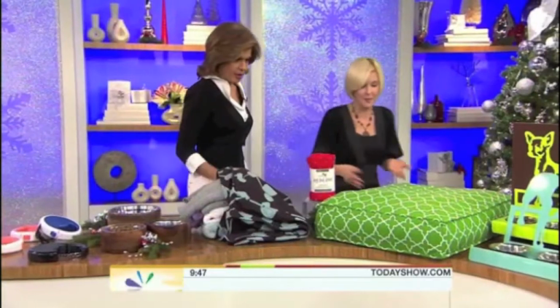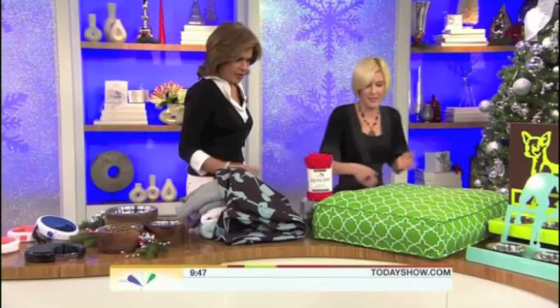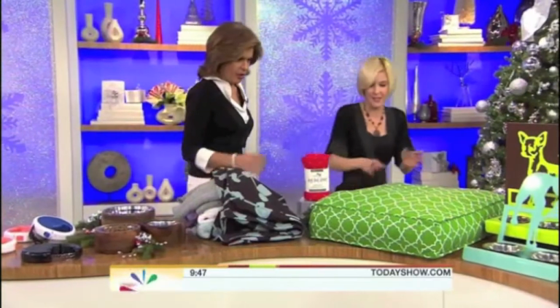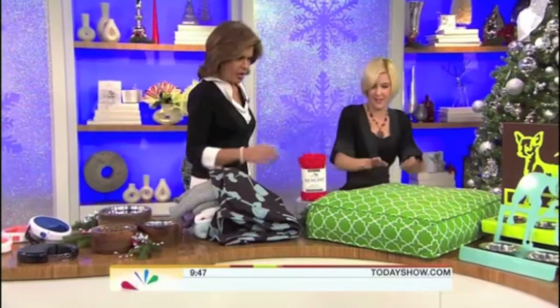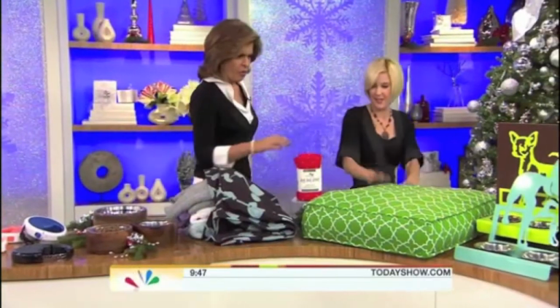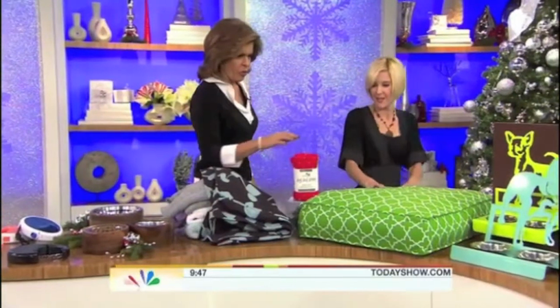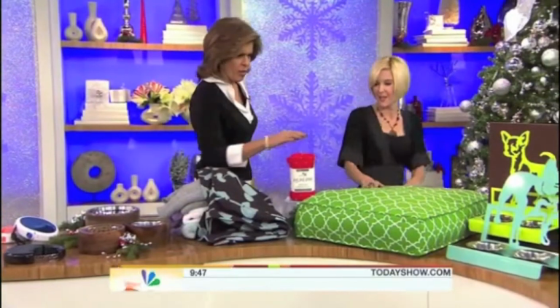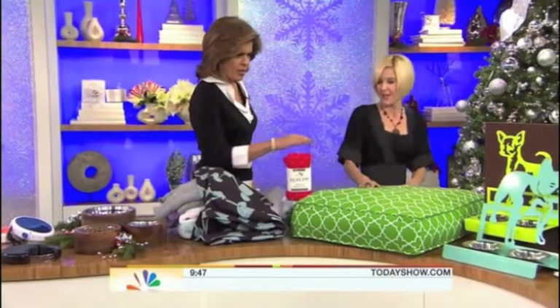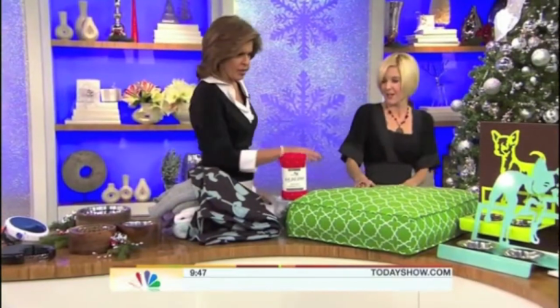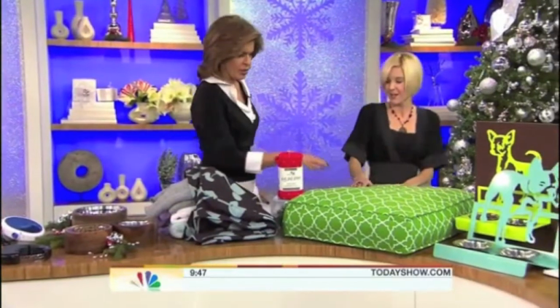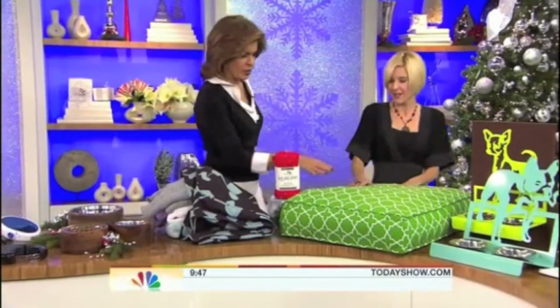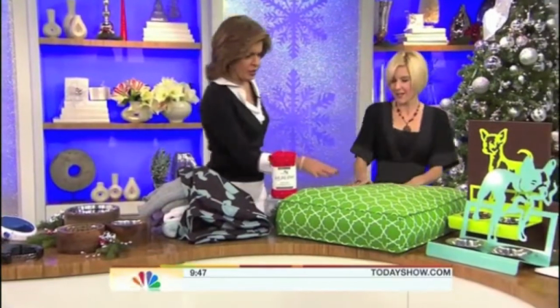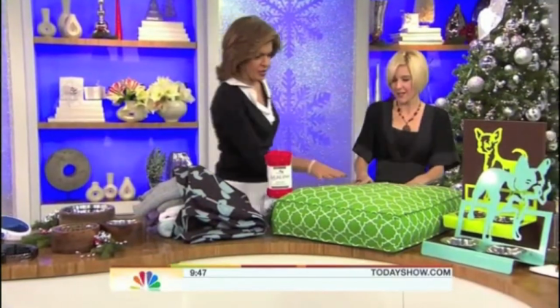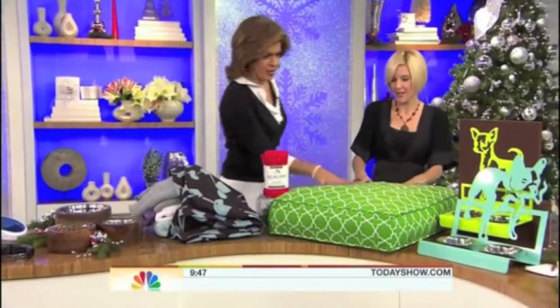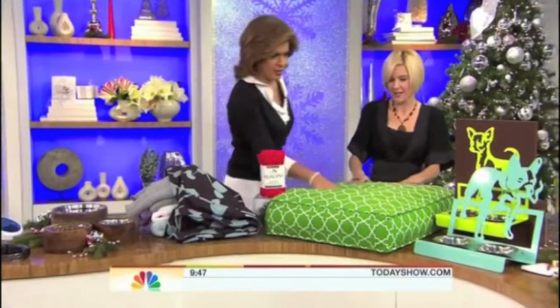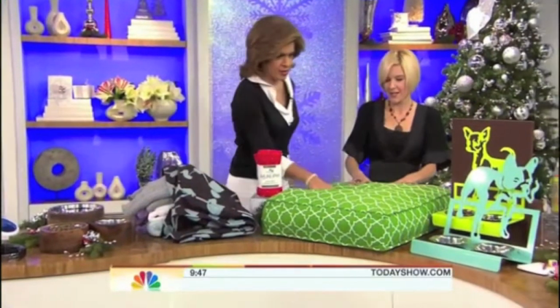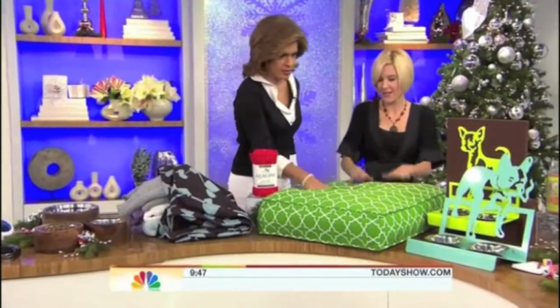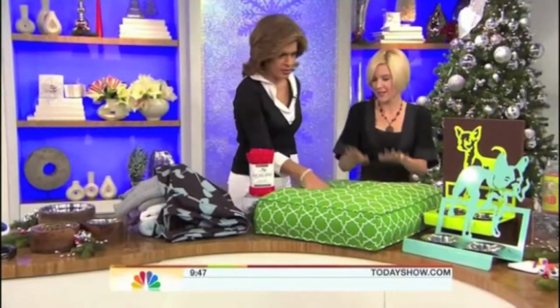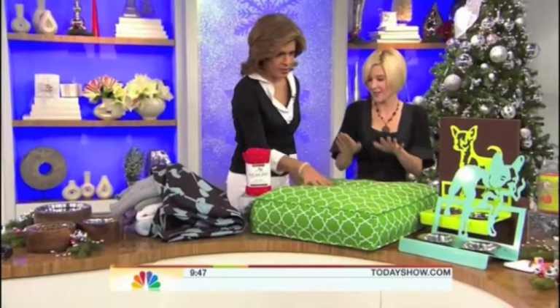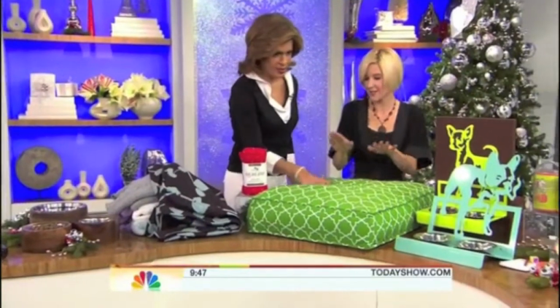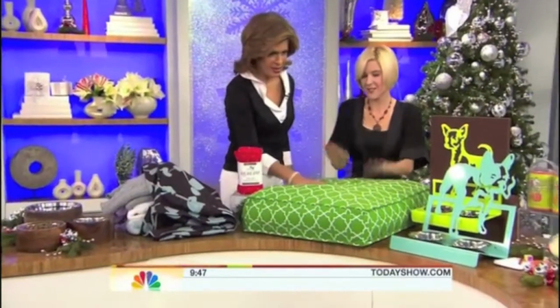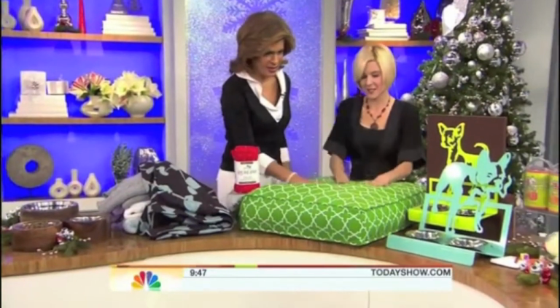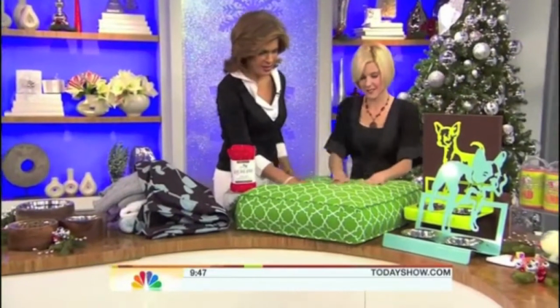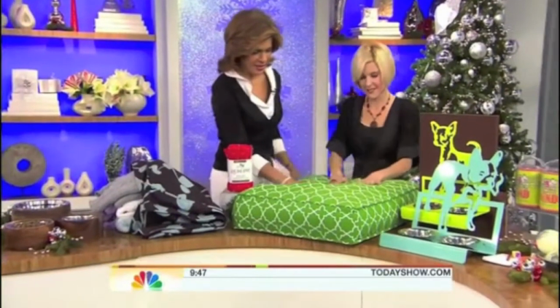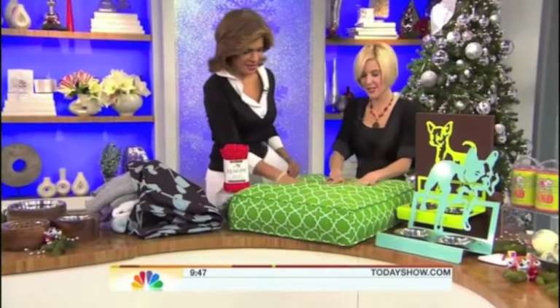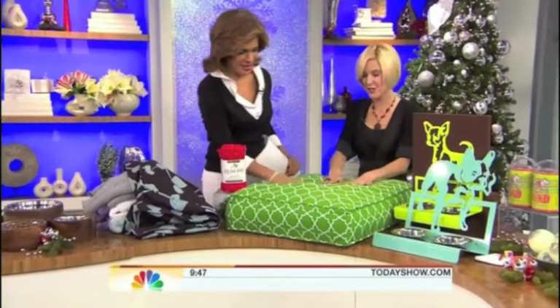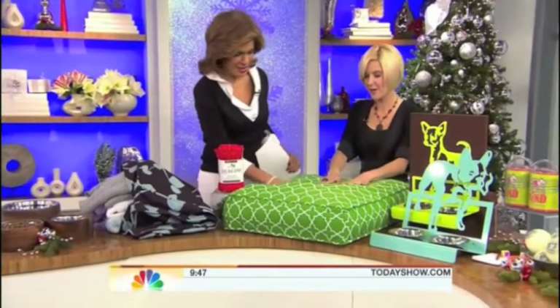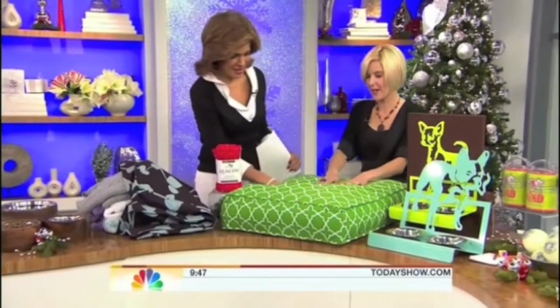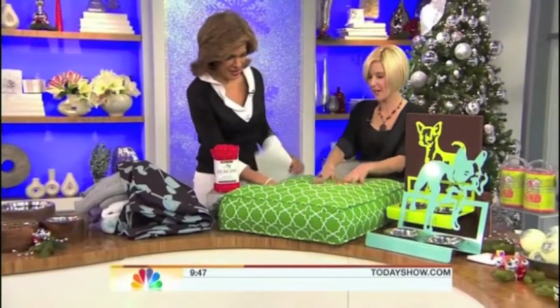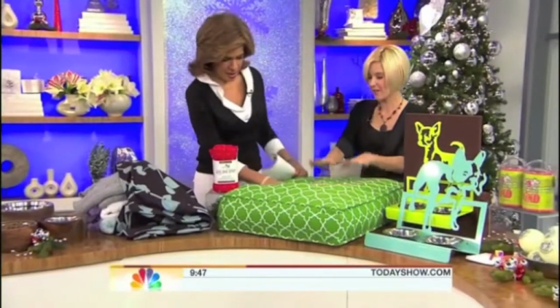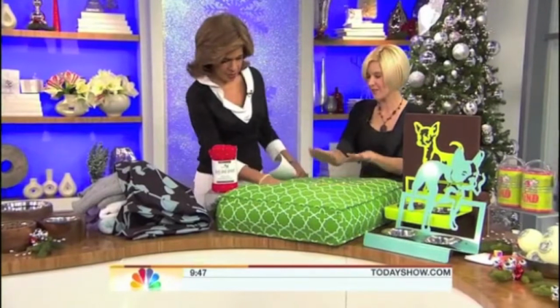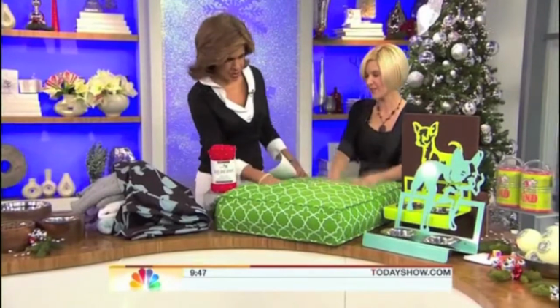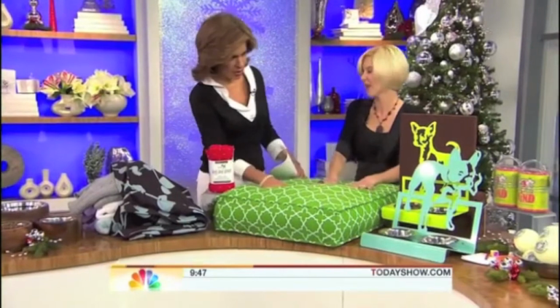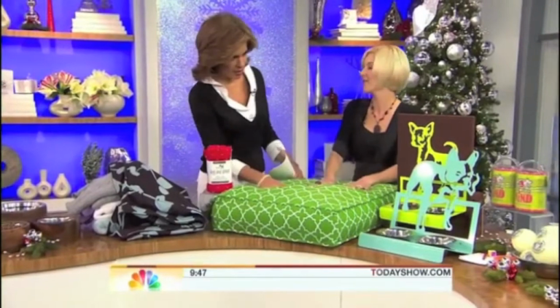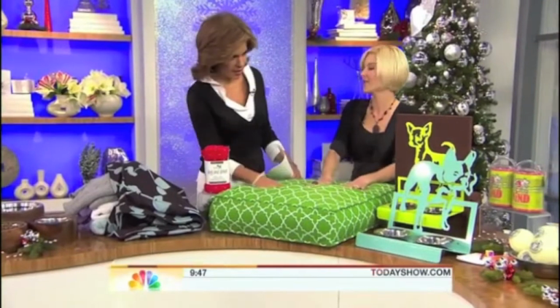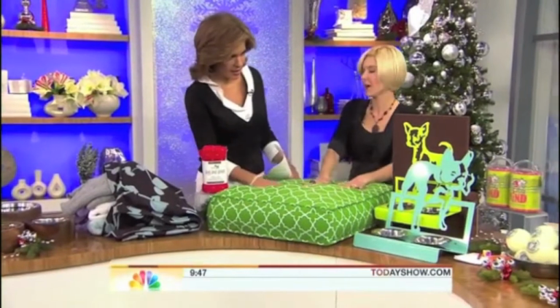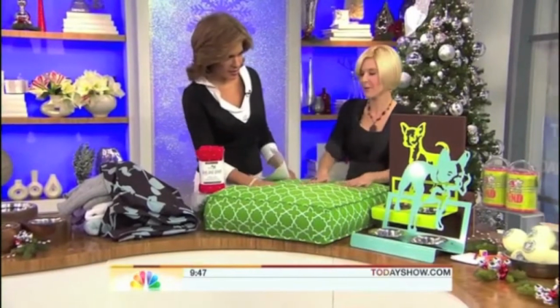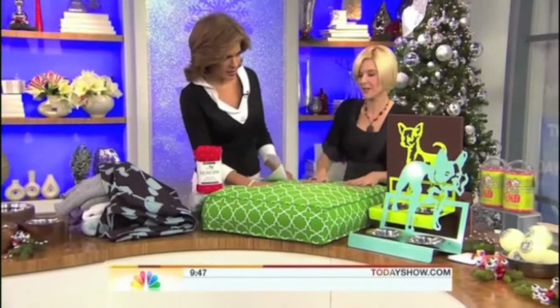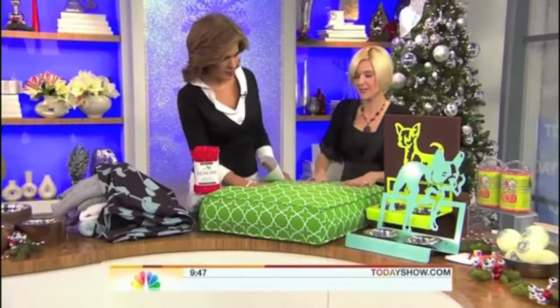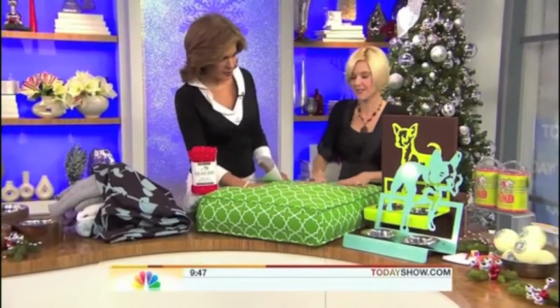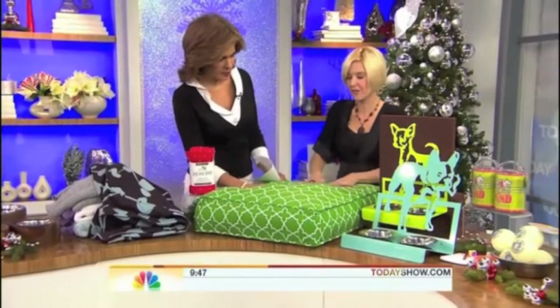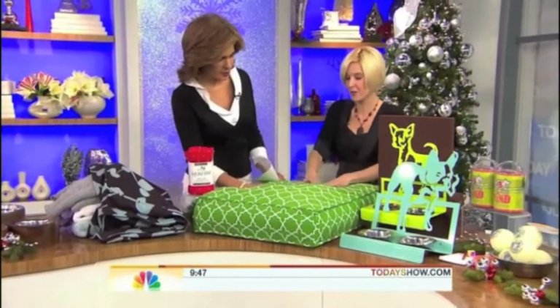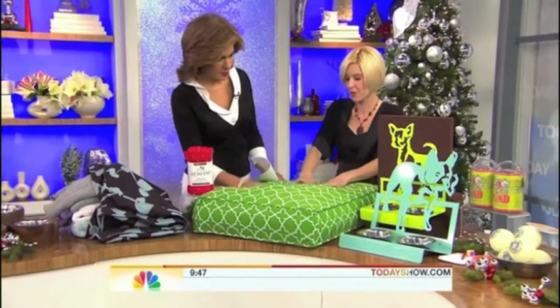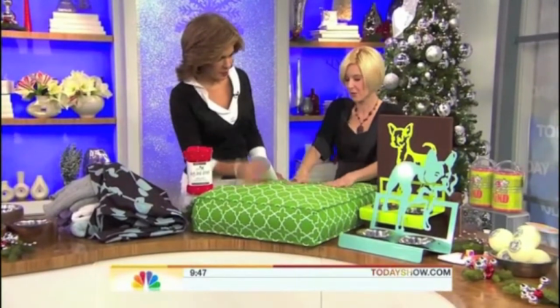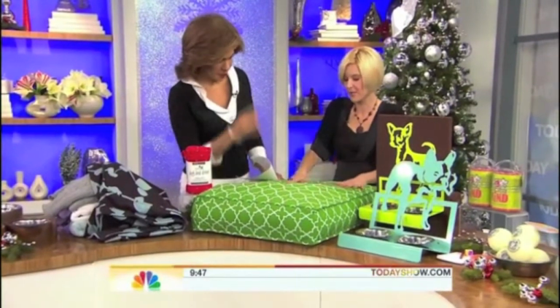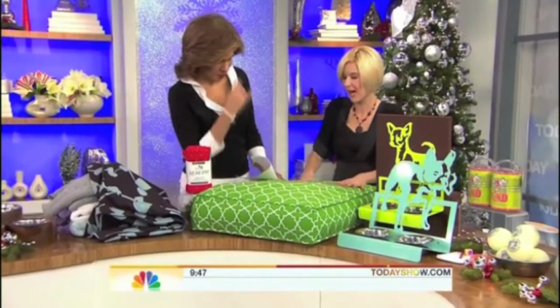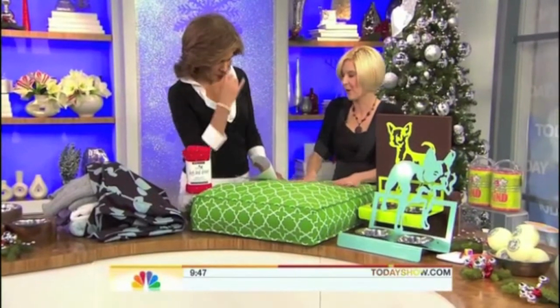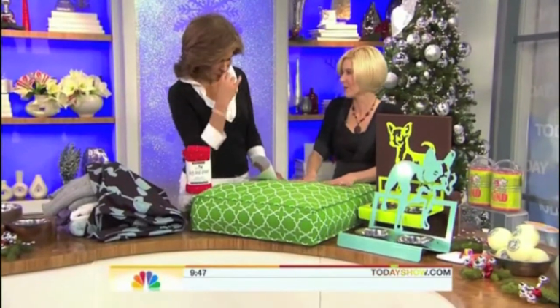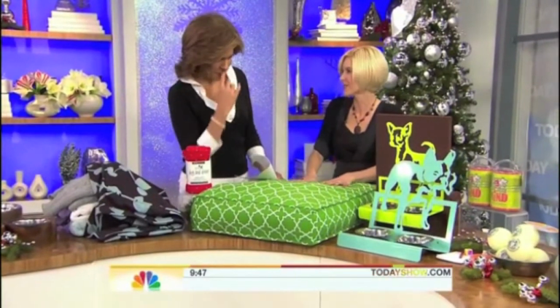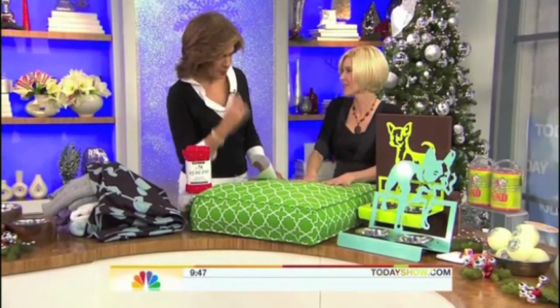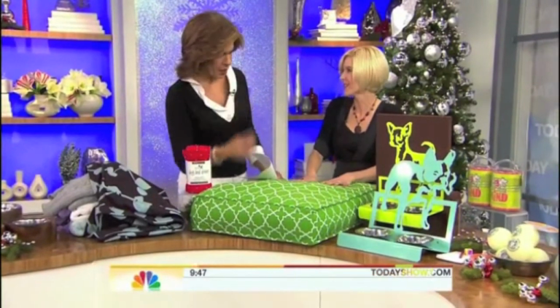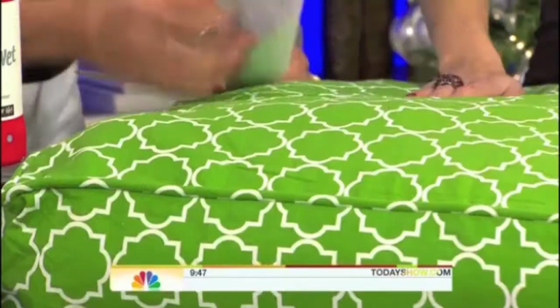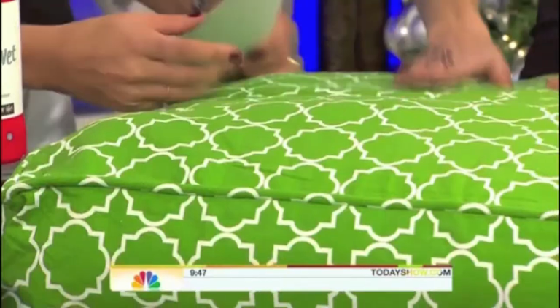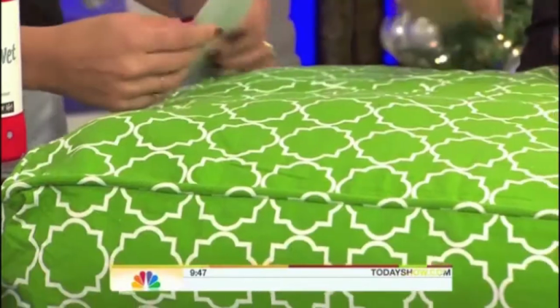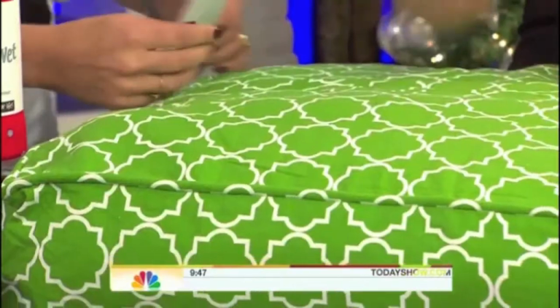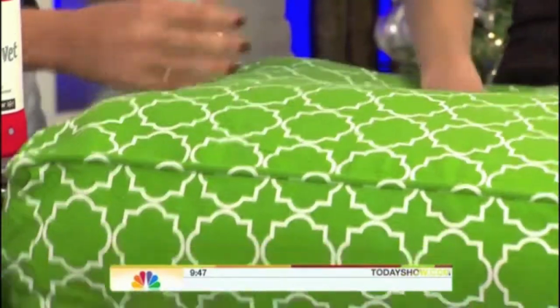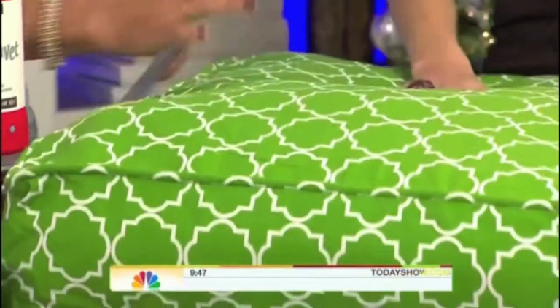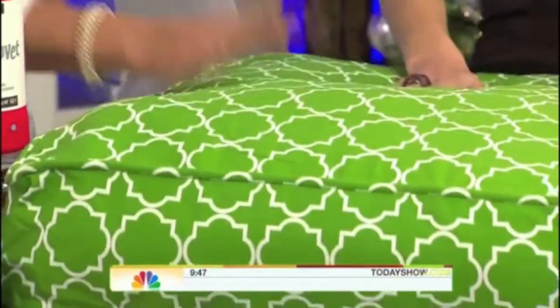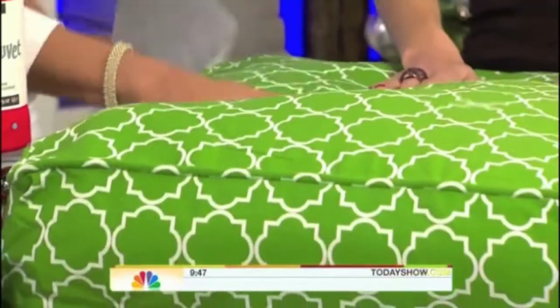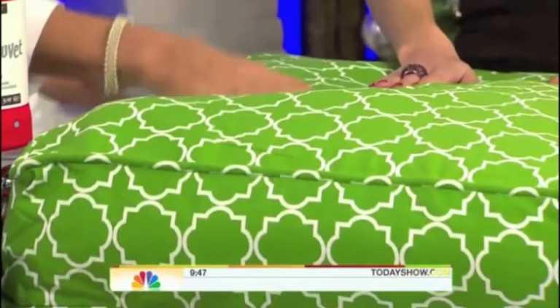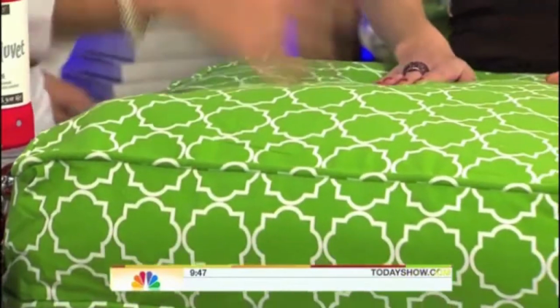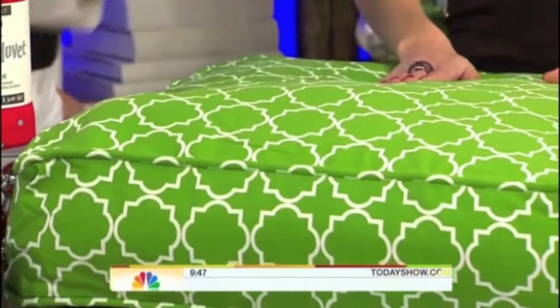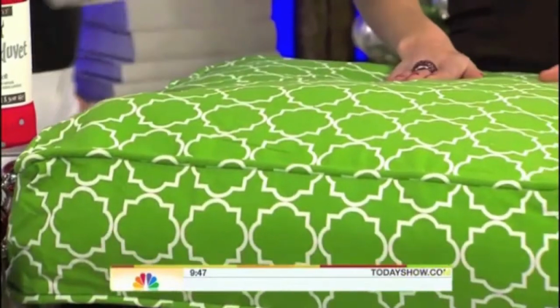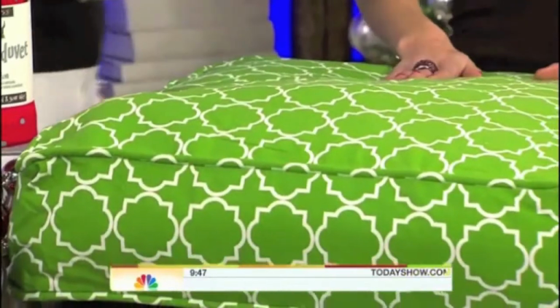What on earth is this? And this is the duvet cover stuffed — lined up and stuffed with old towels. So this is what it looks like. That's smart.